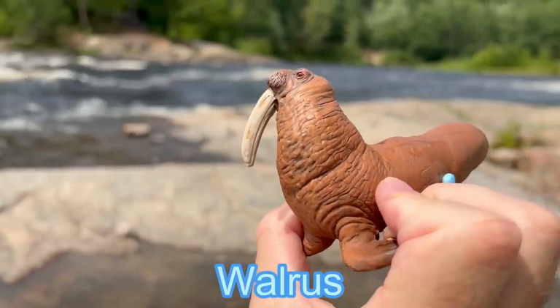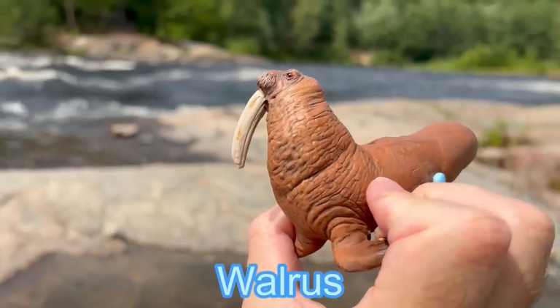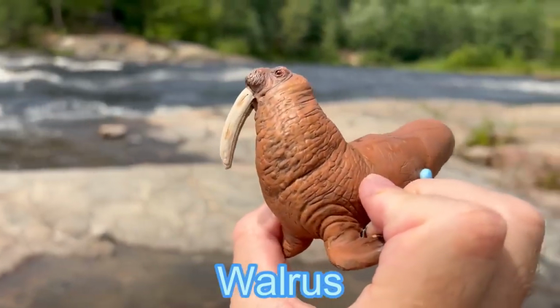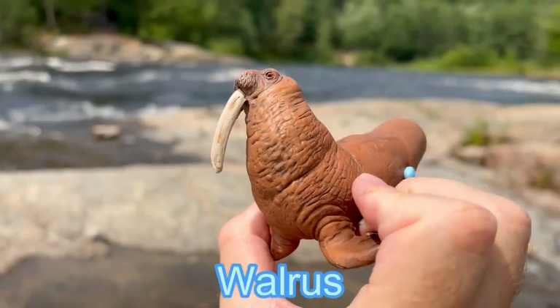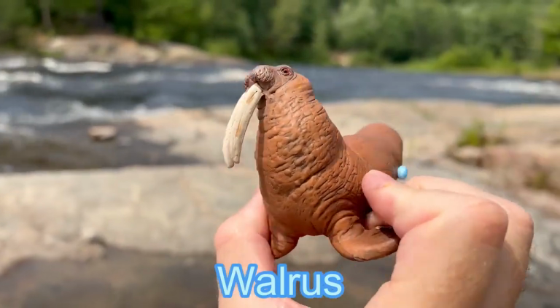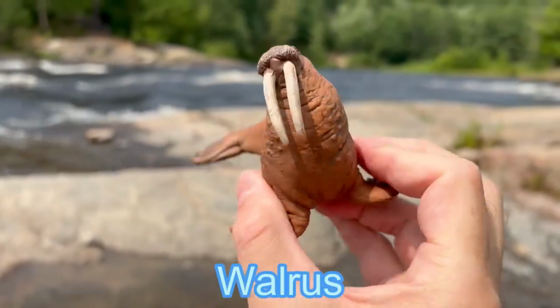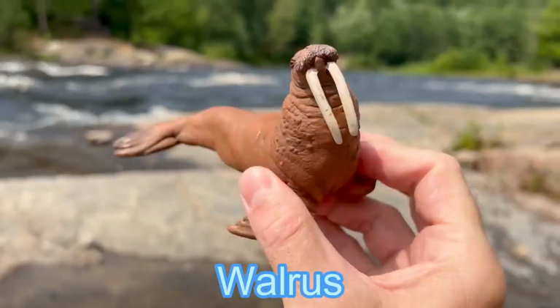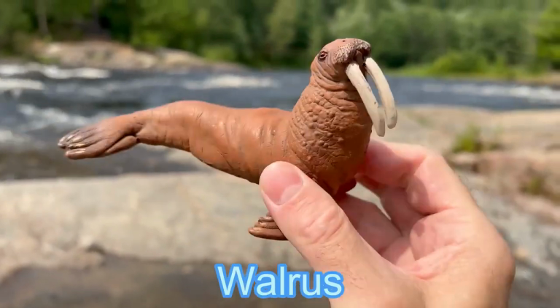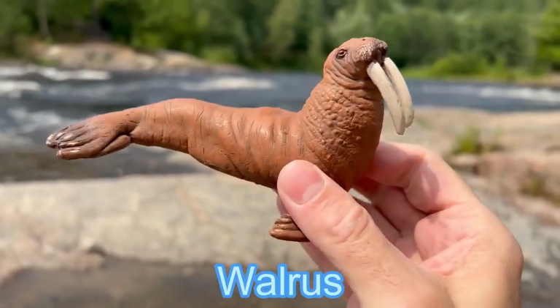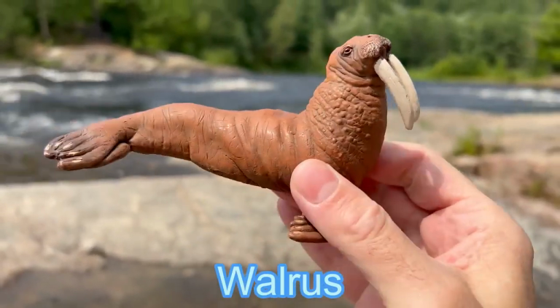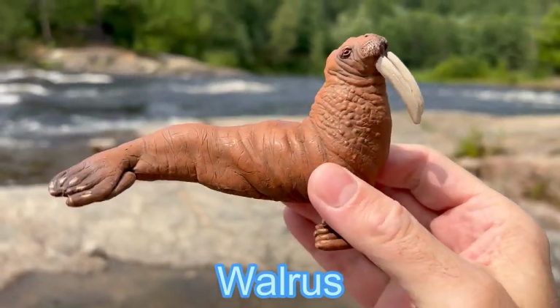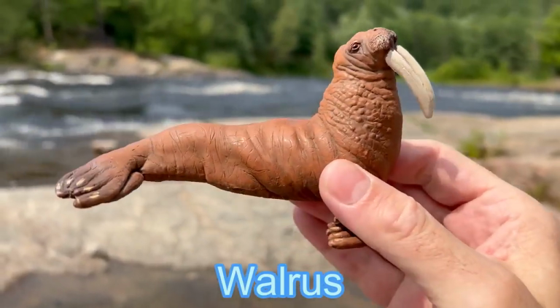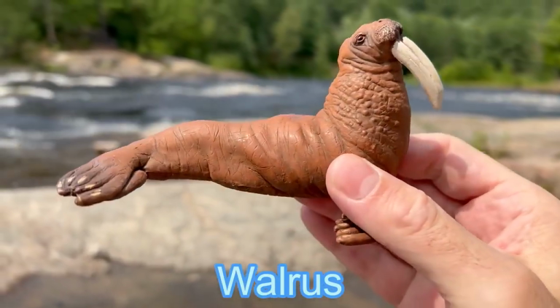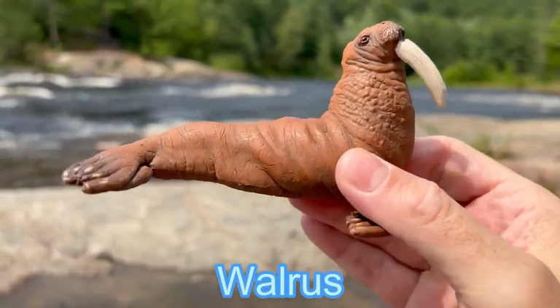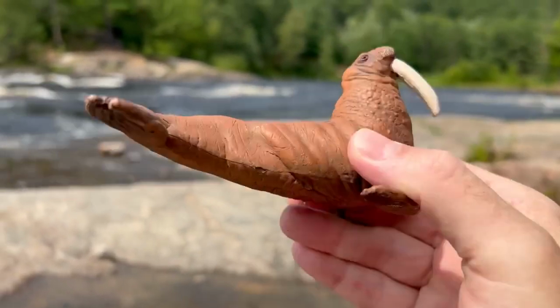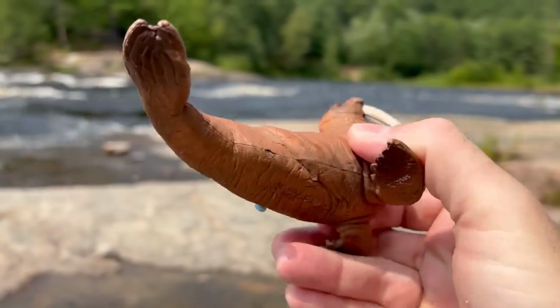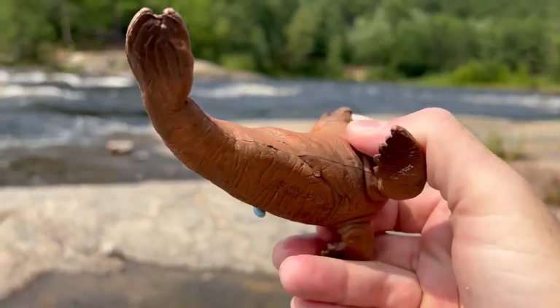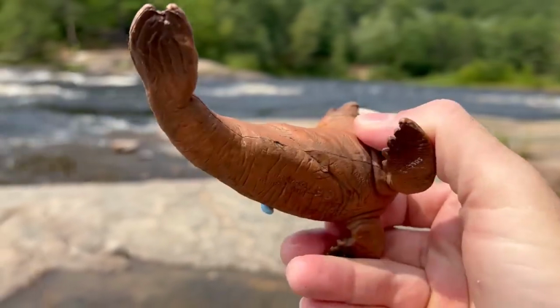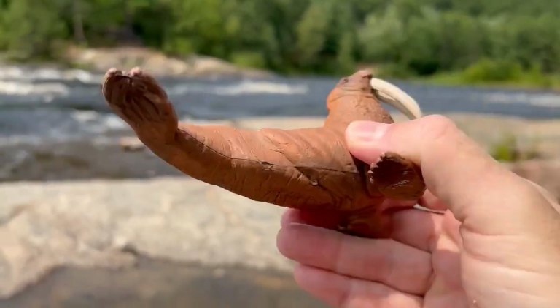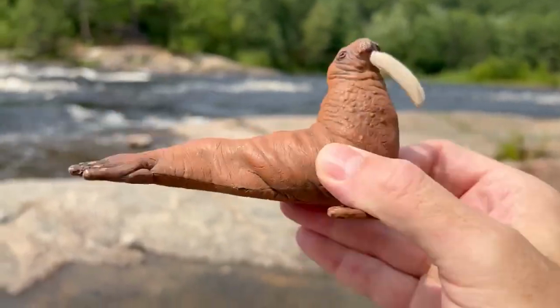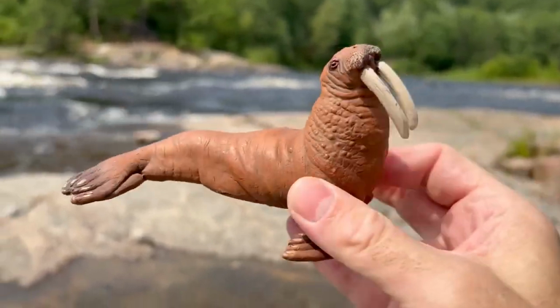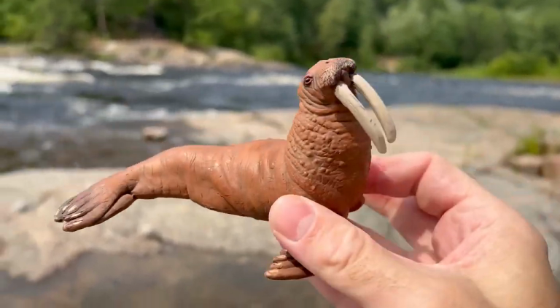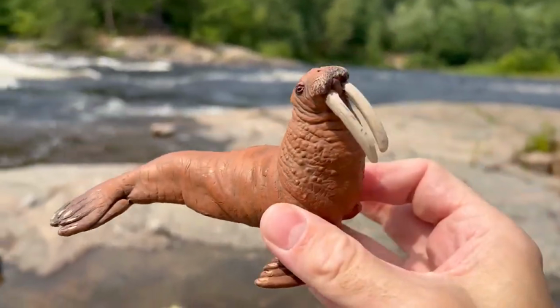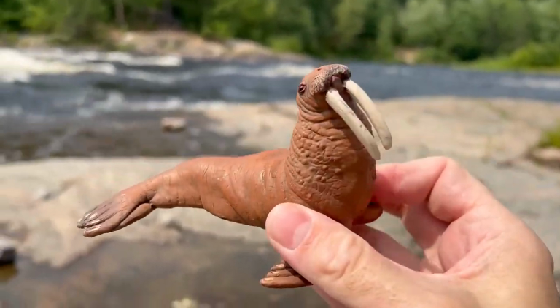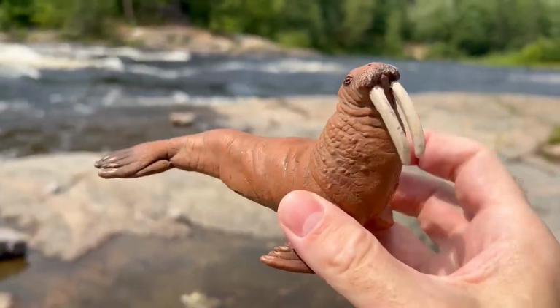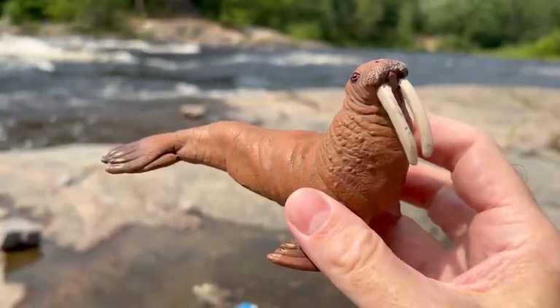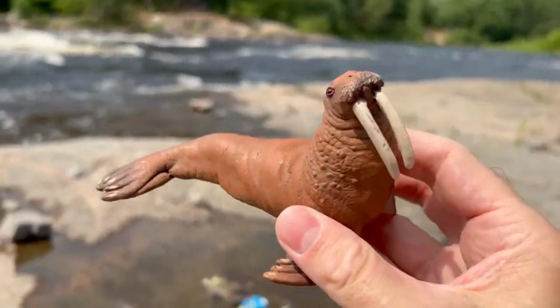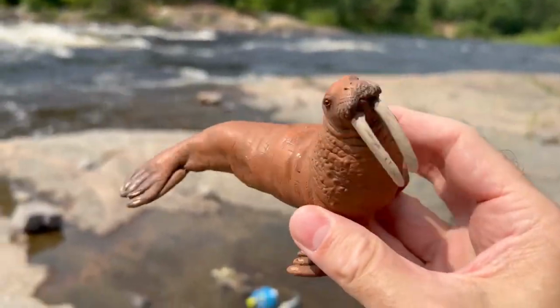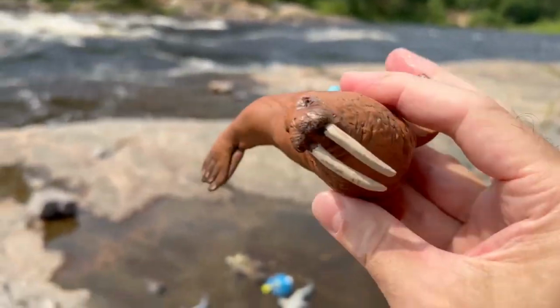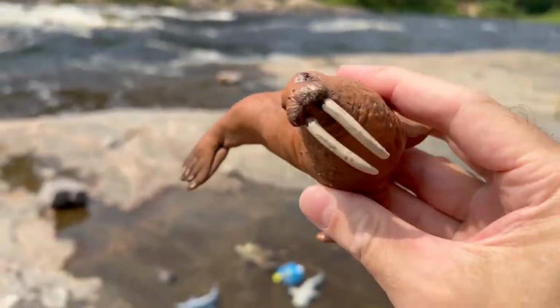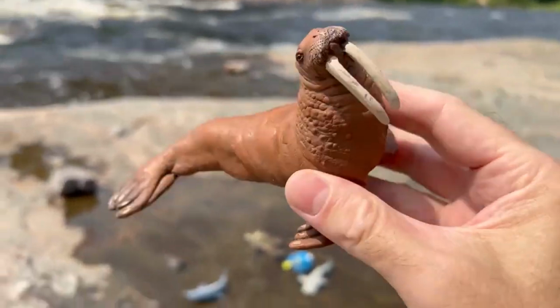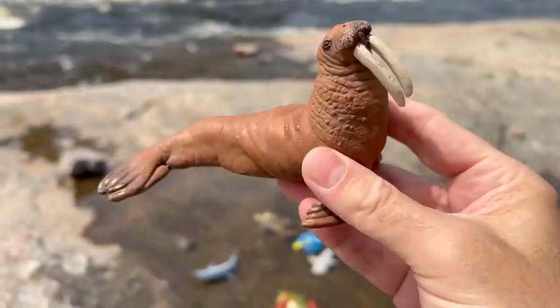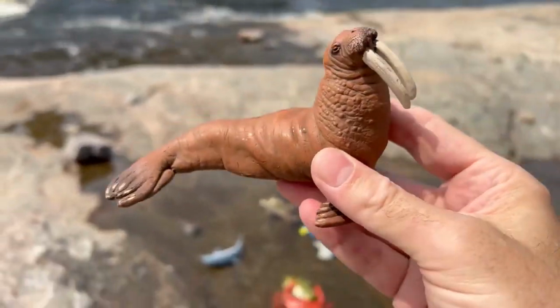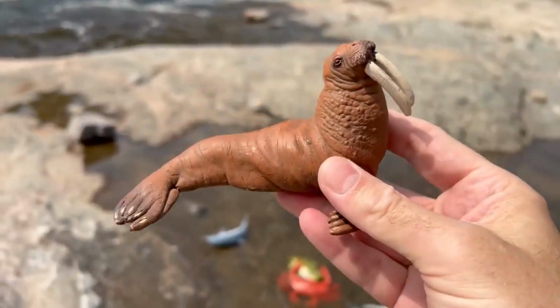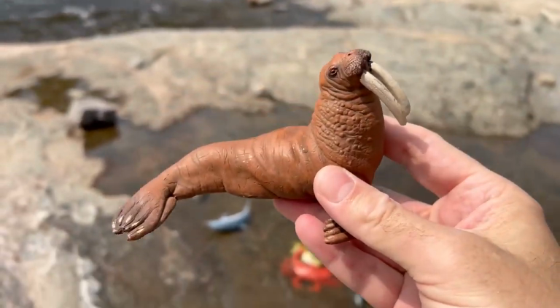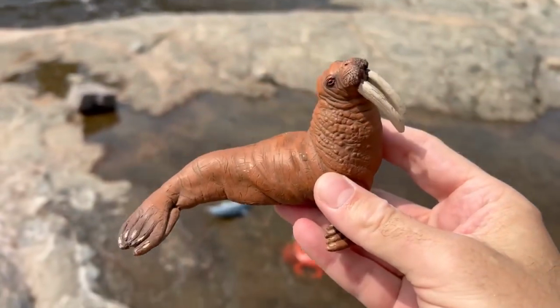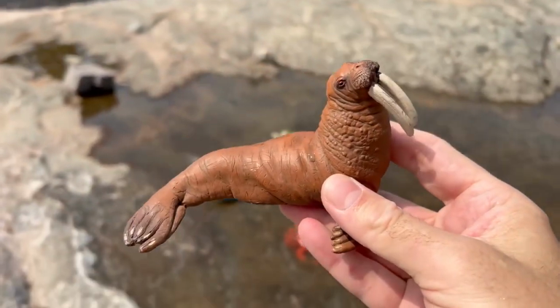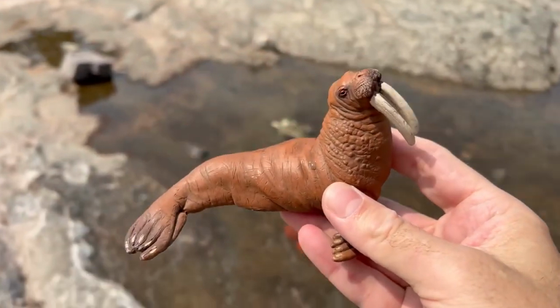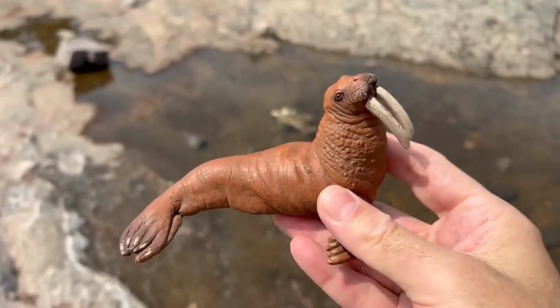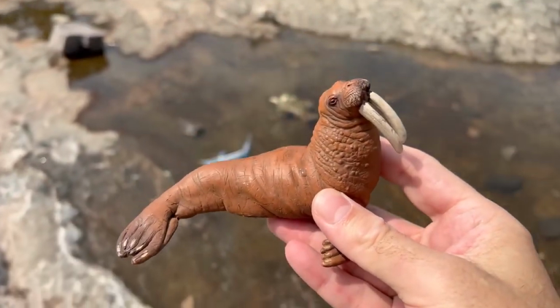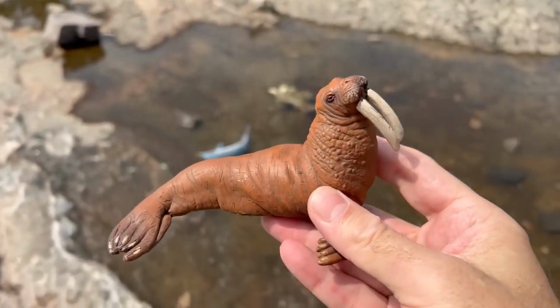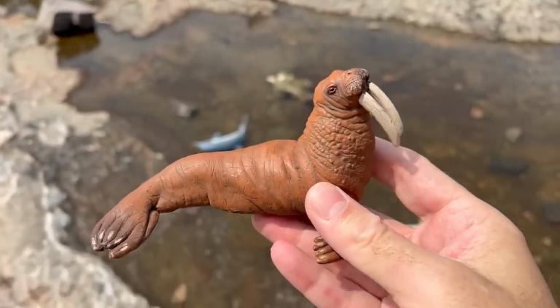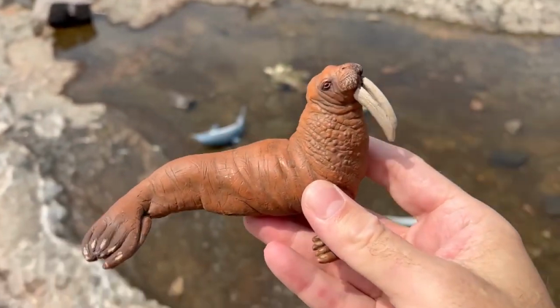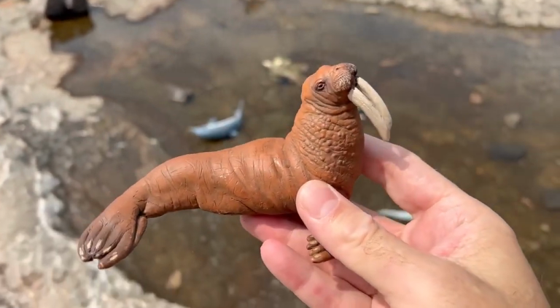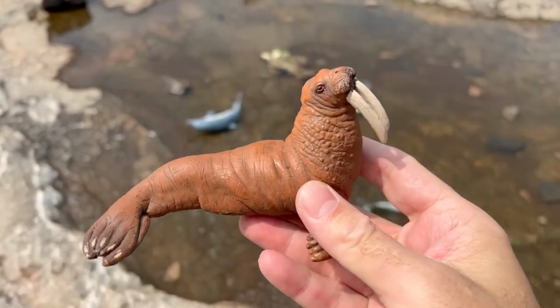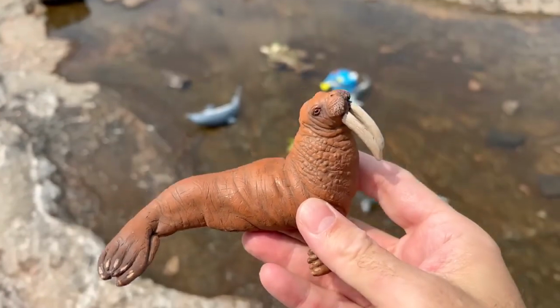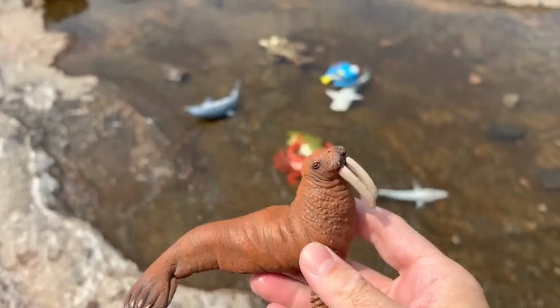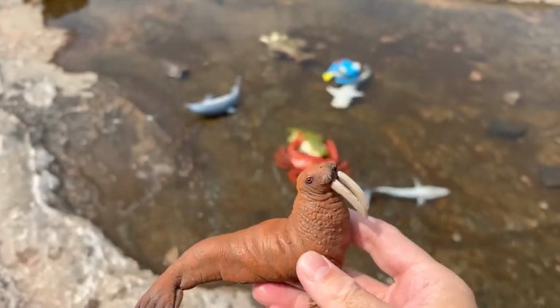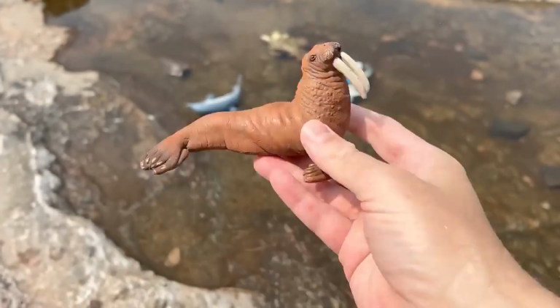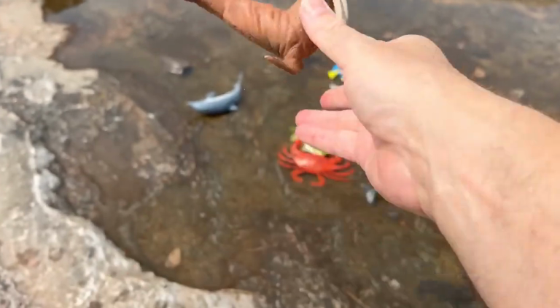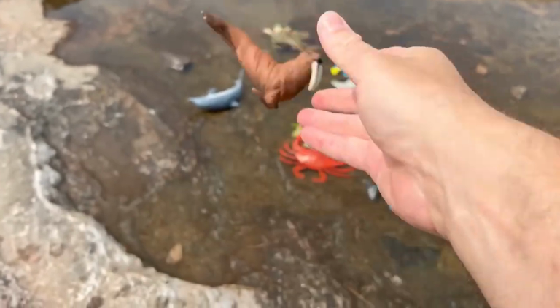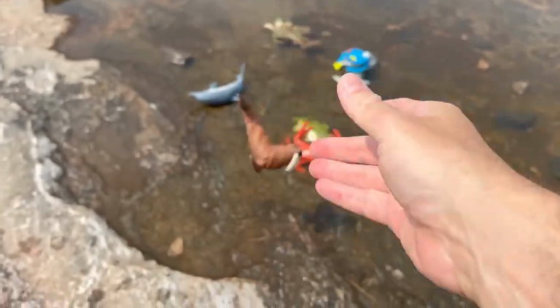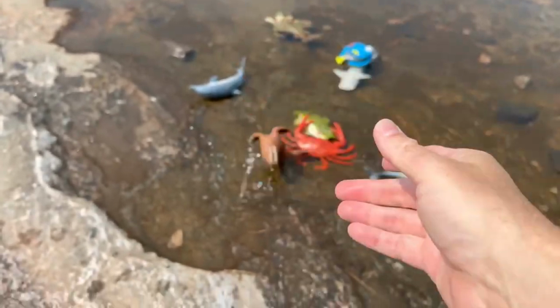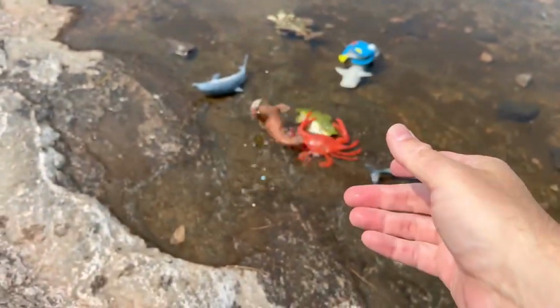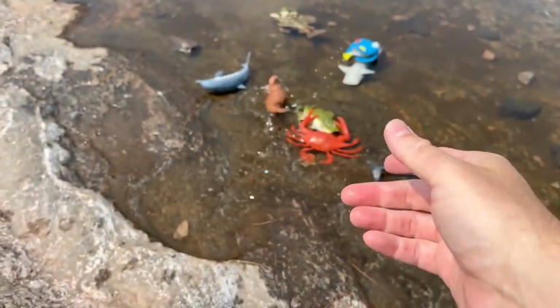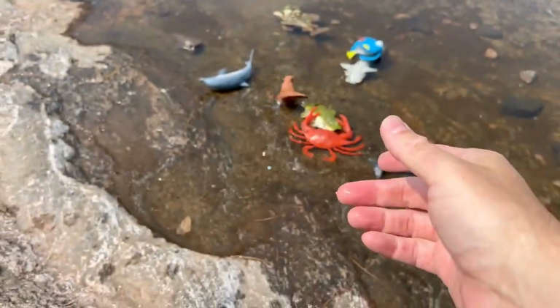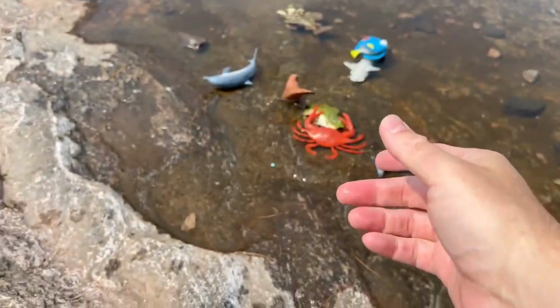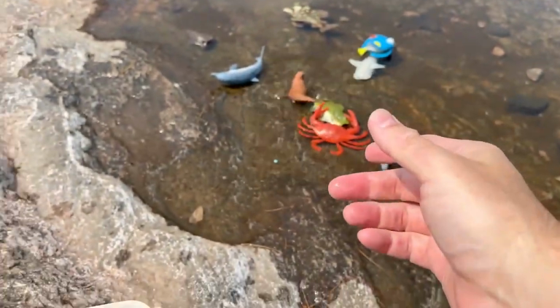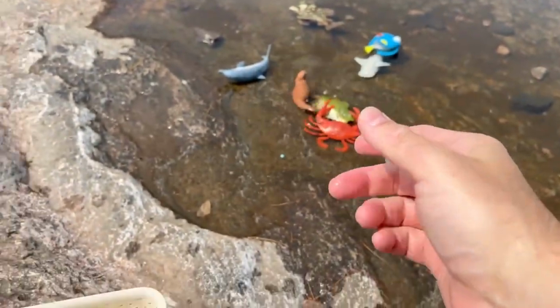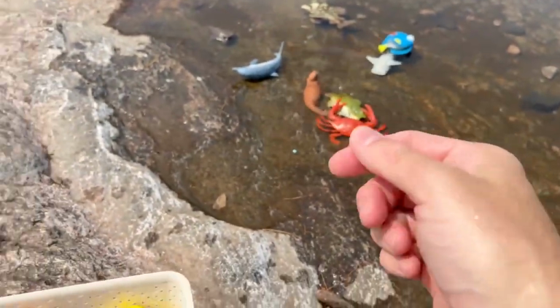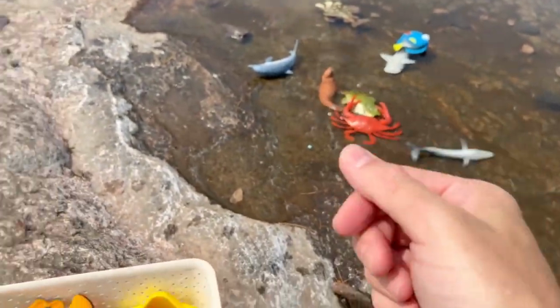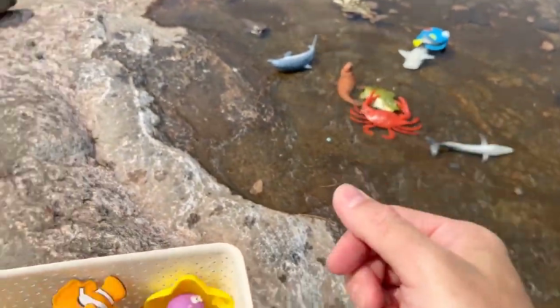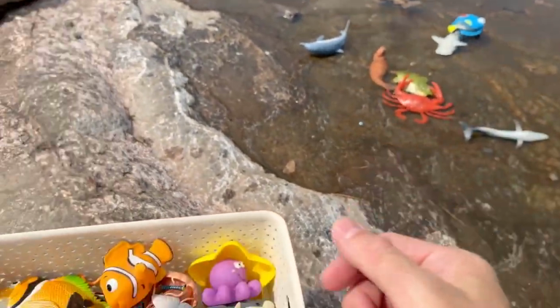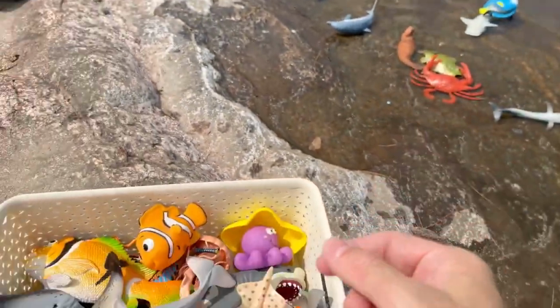Walrus. A brown walrus. Here you go, down in the tub.